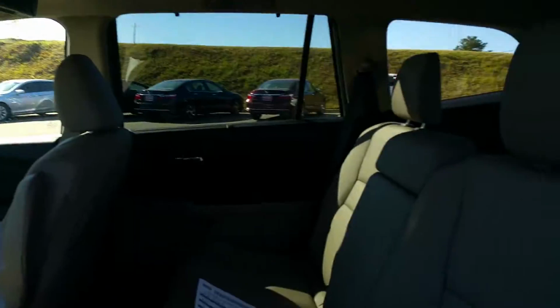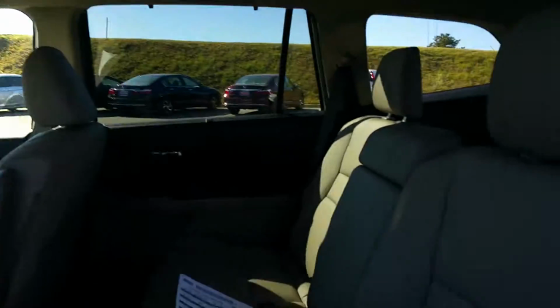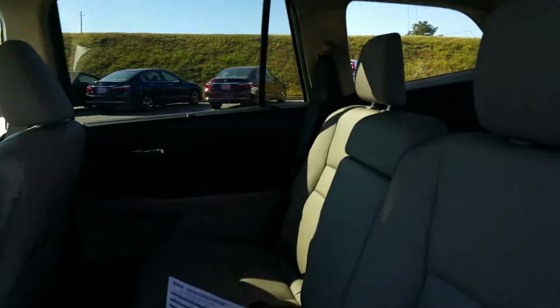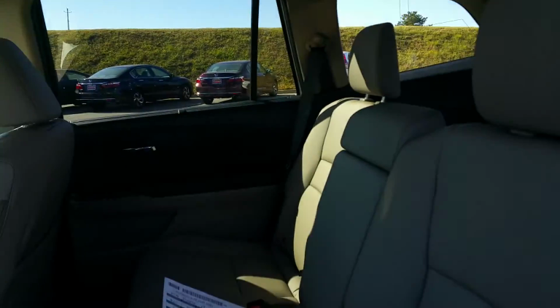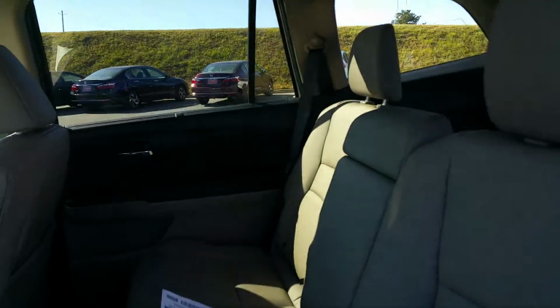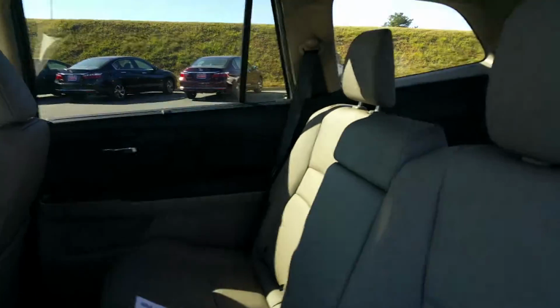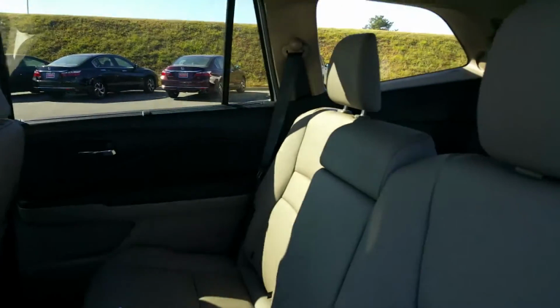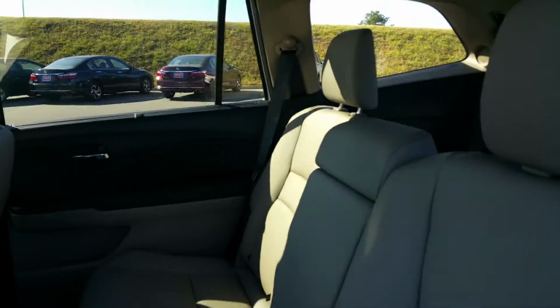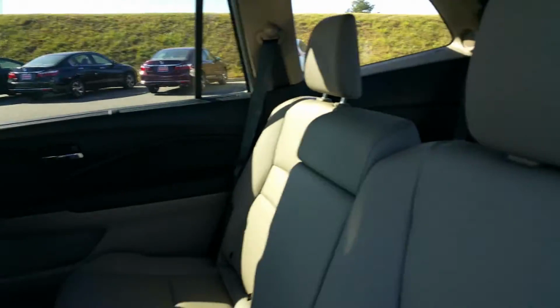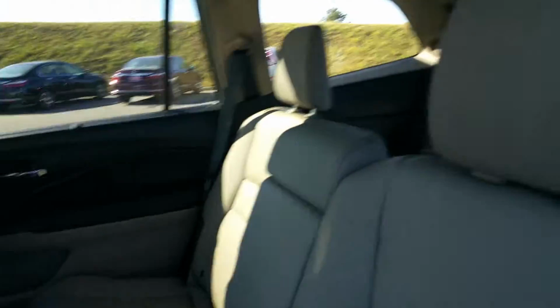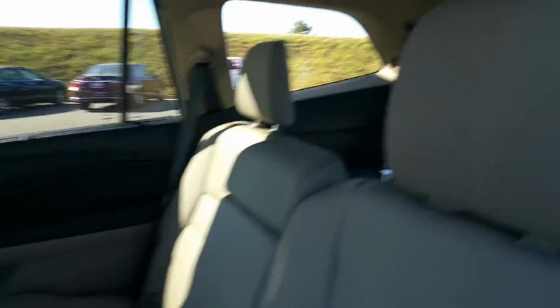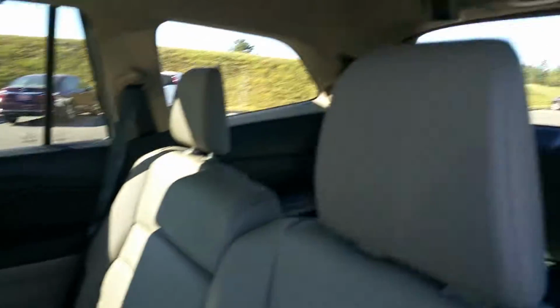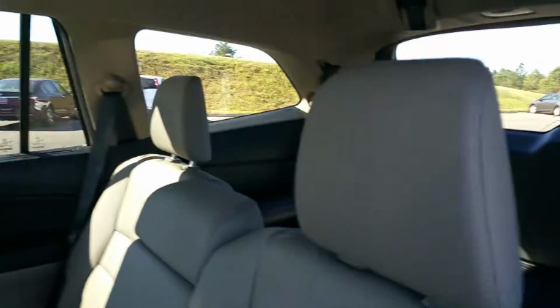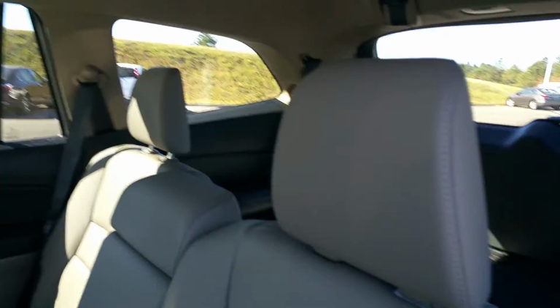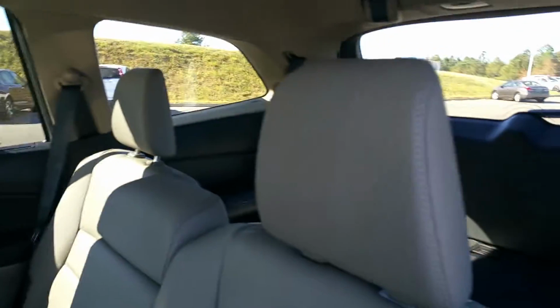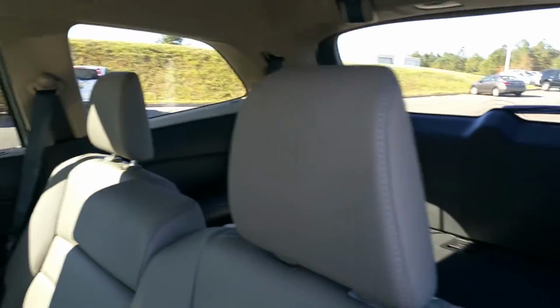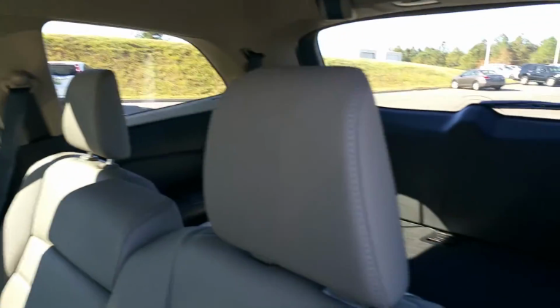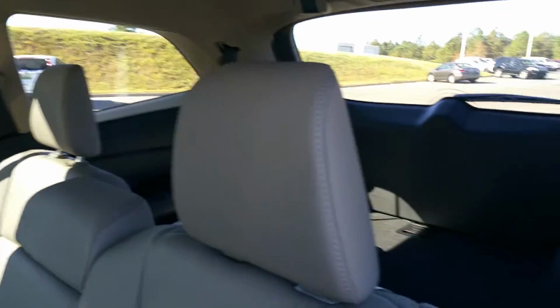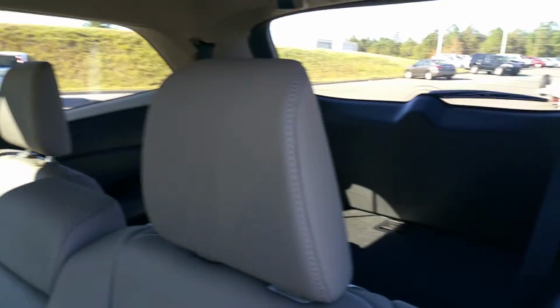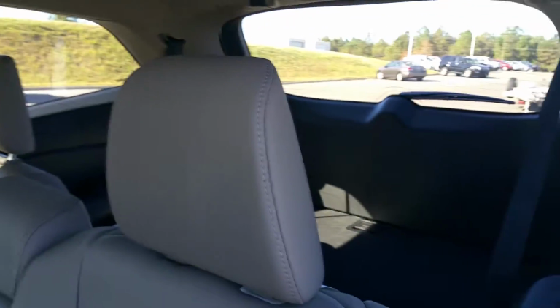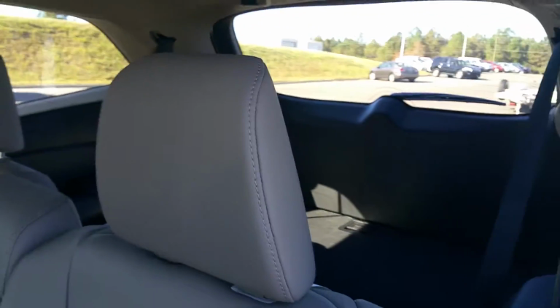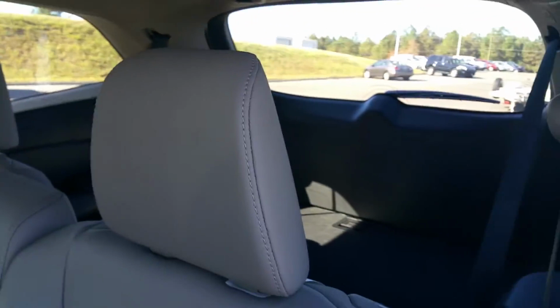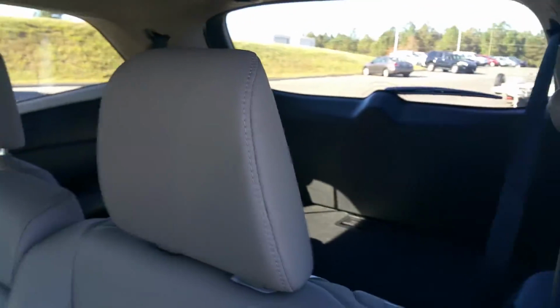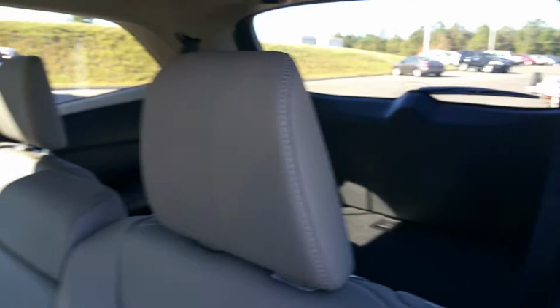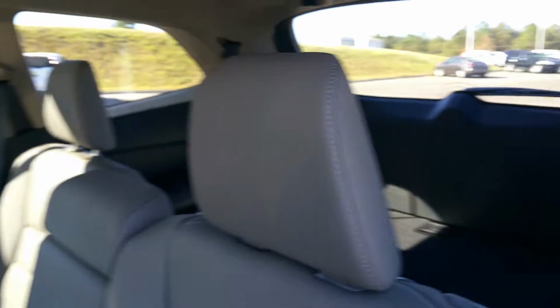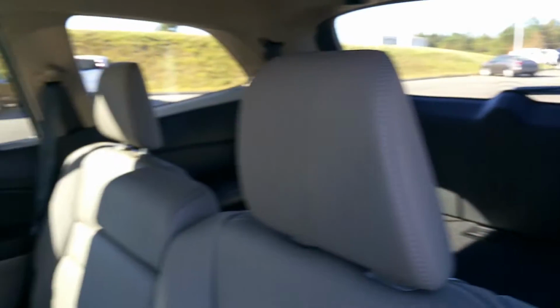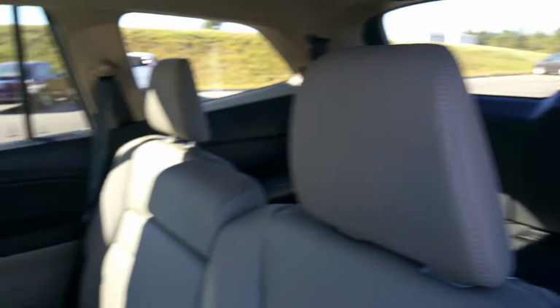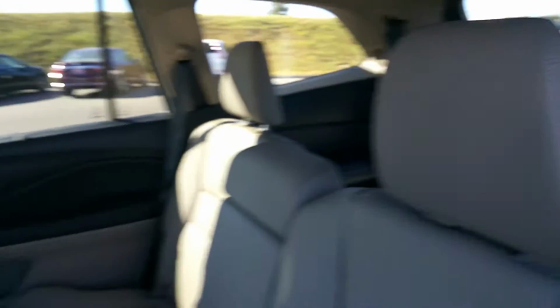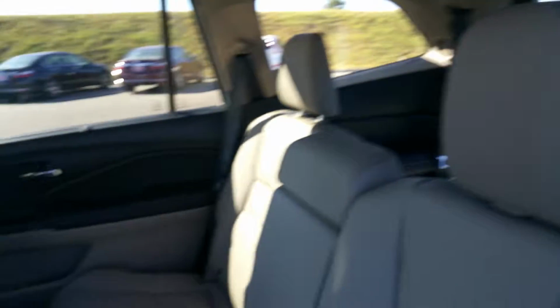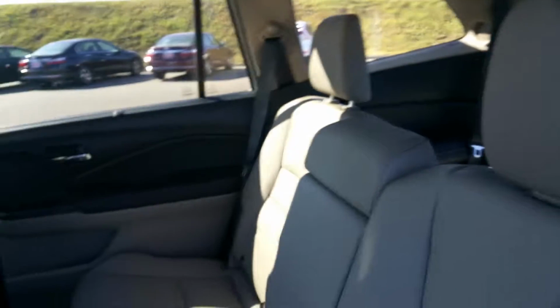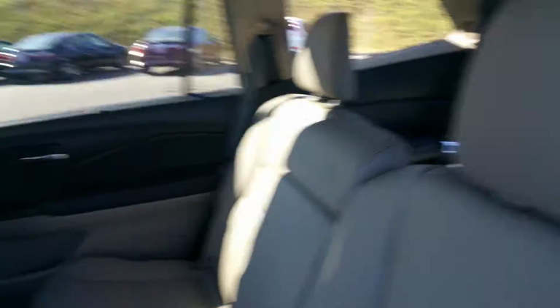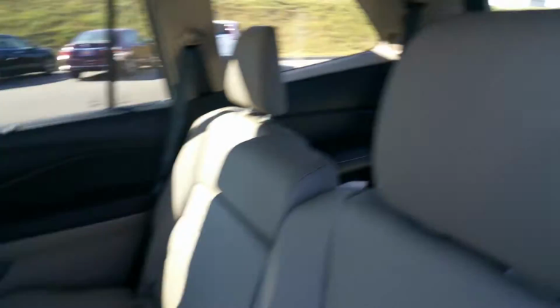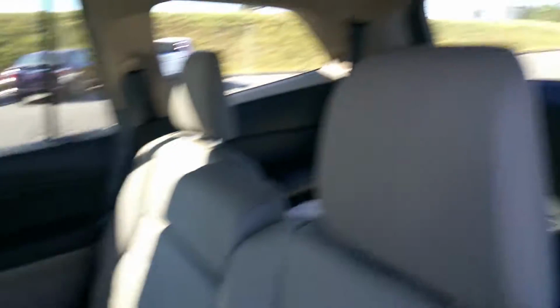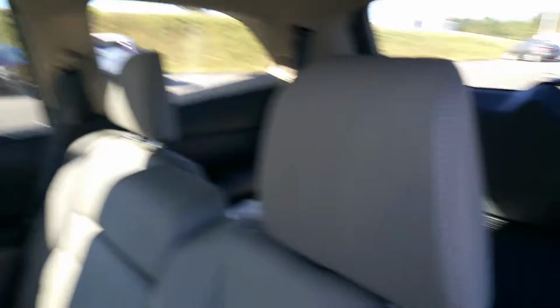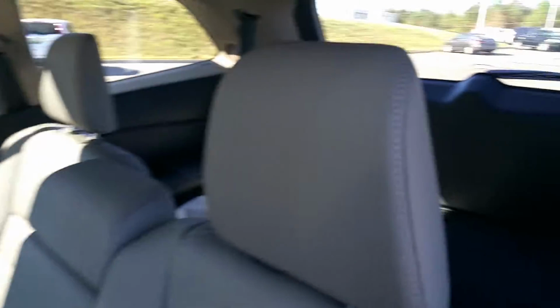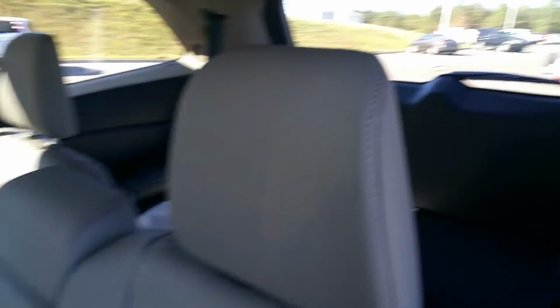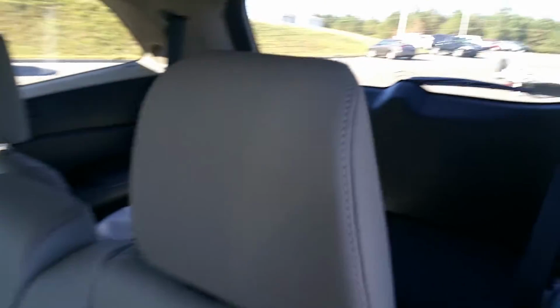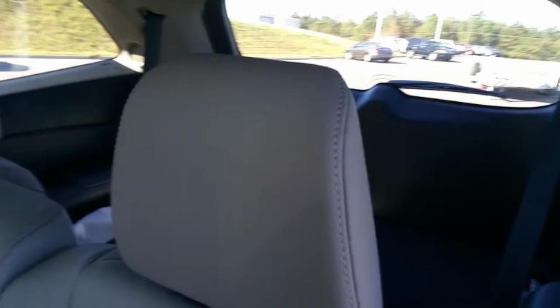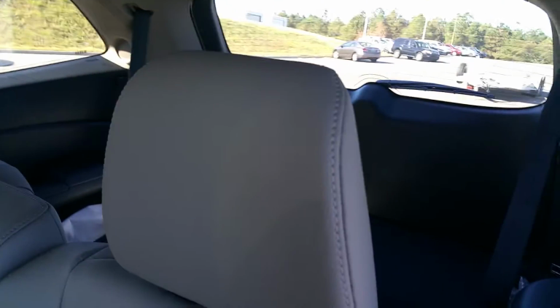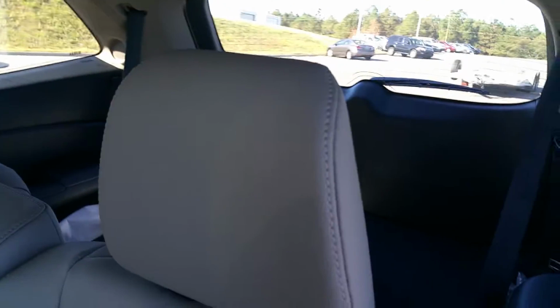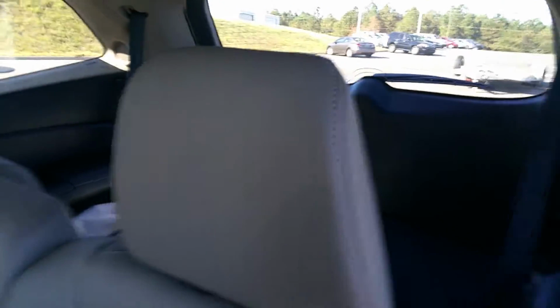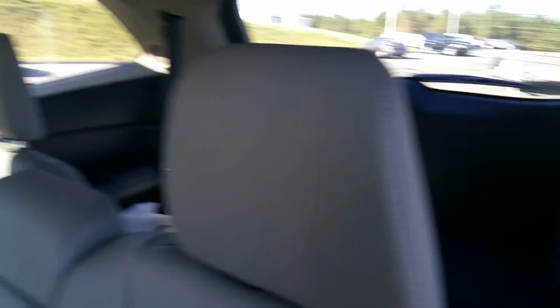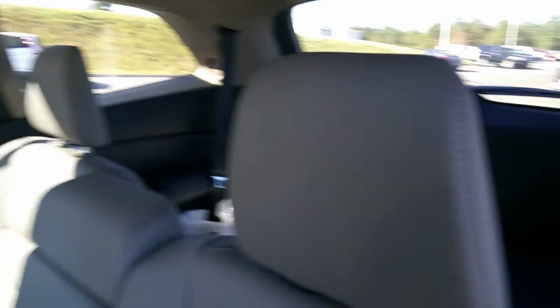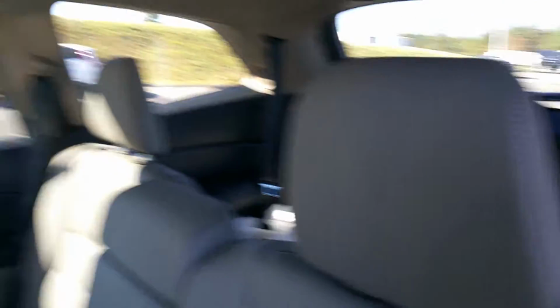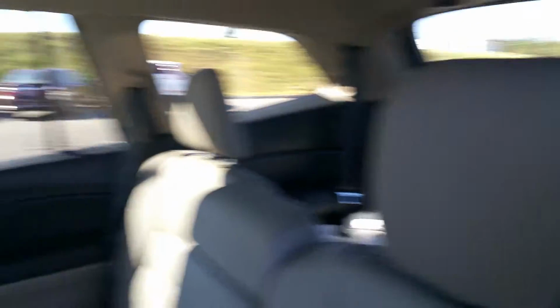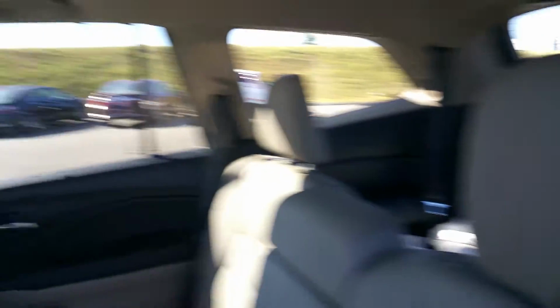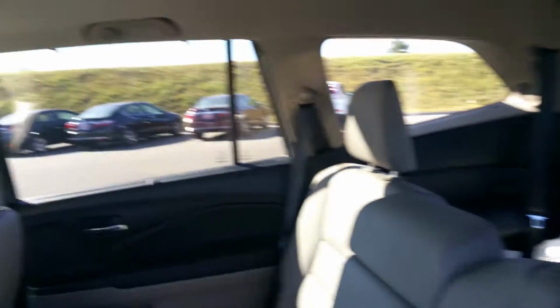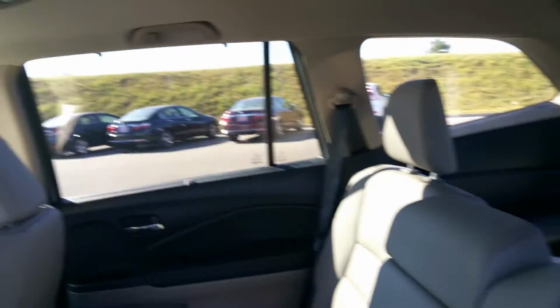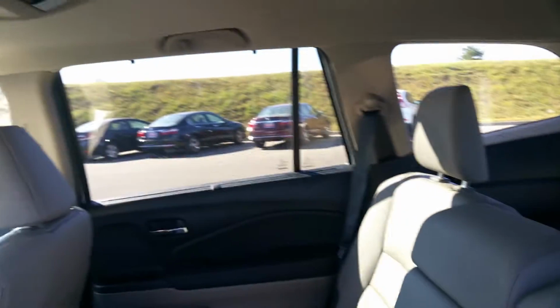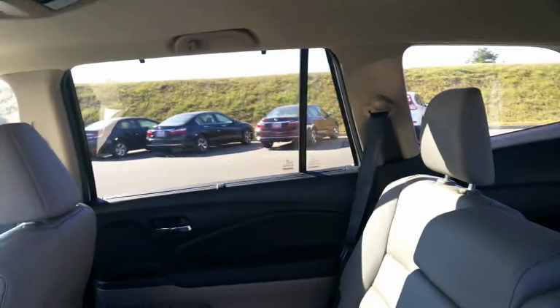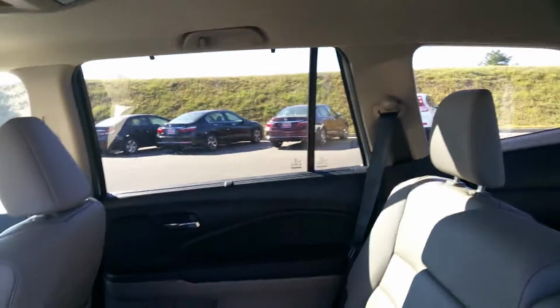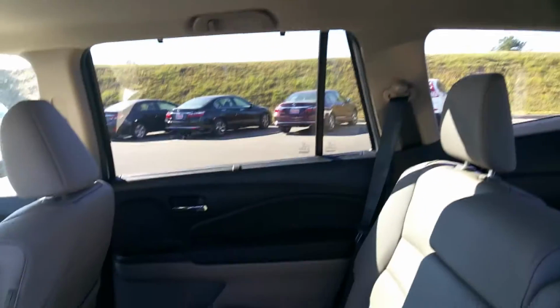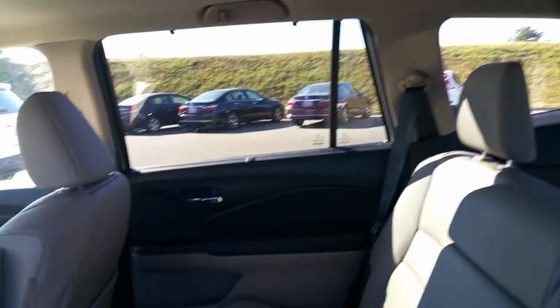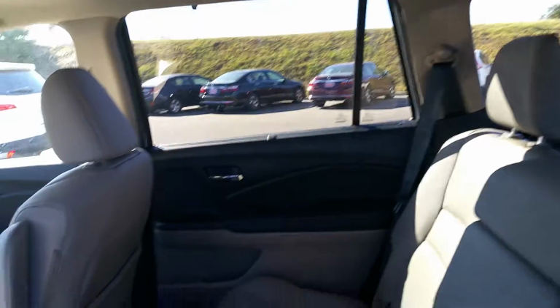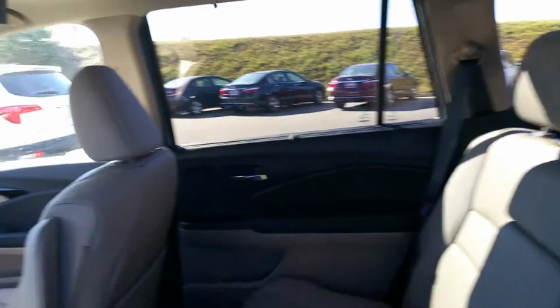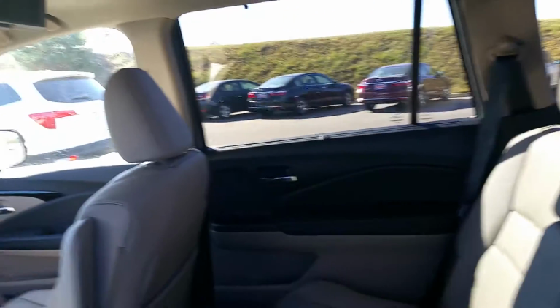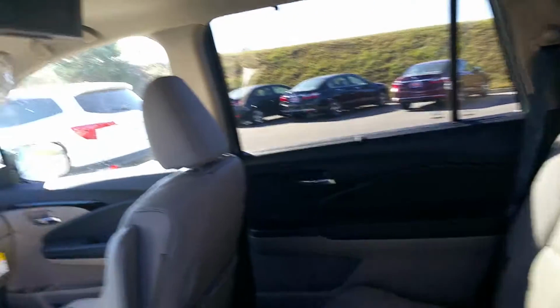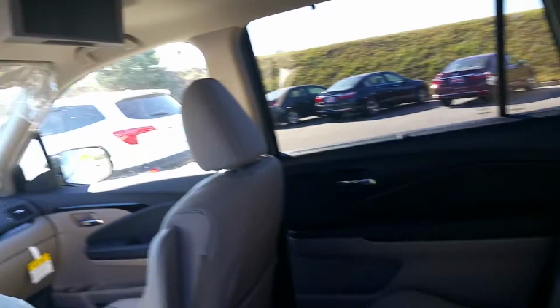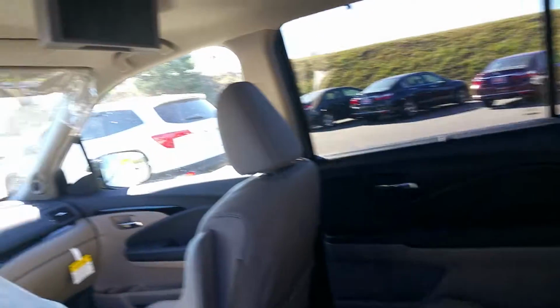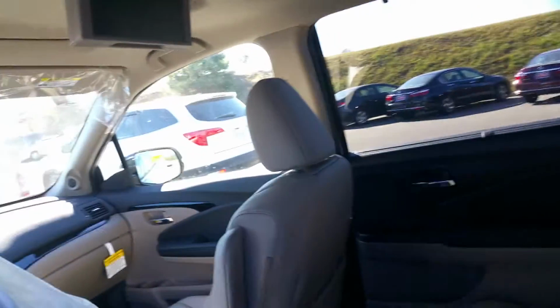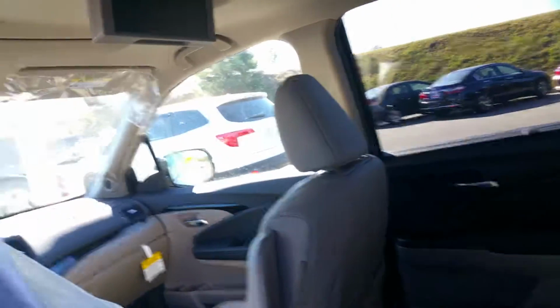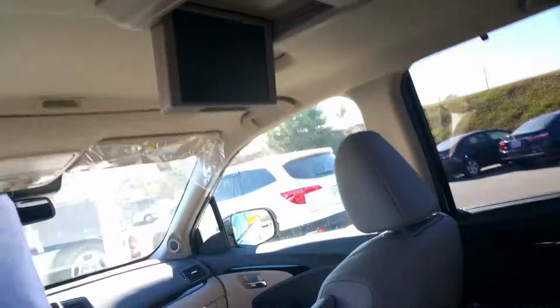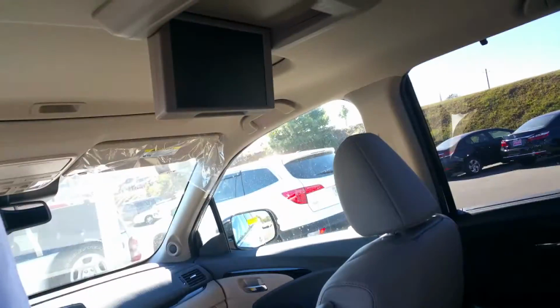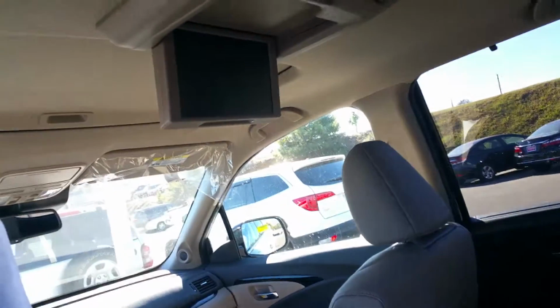You can also get your third row seating, or you can flip it down like this one for all your extra storage room. It's really big in here.